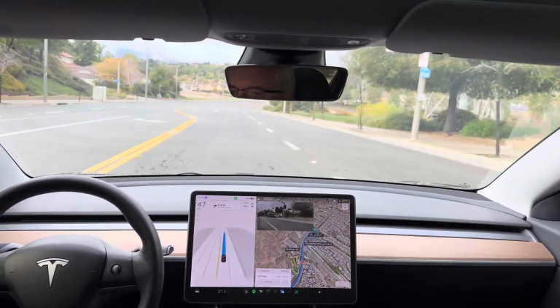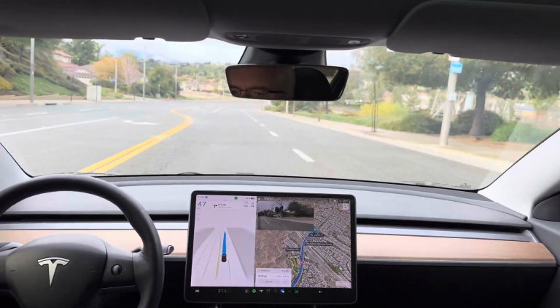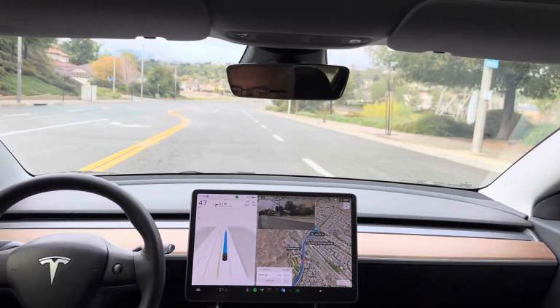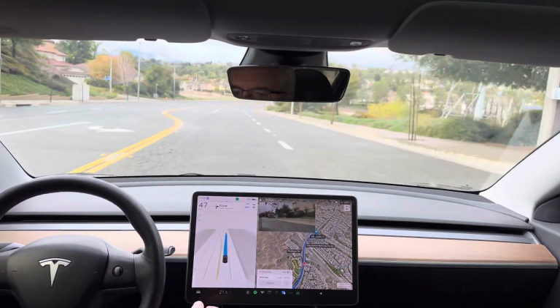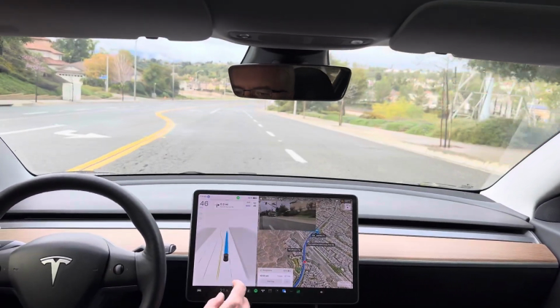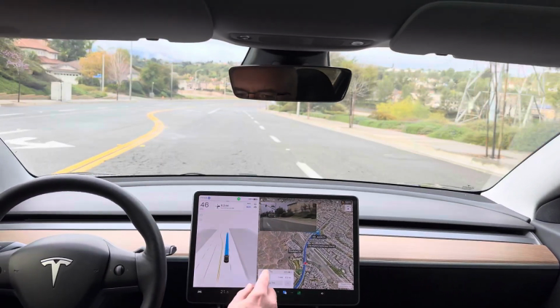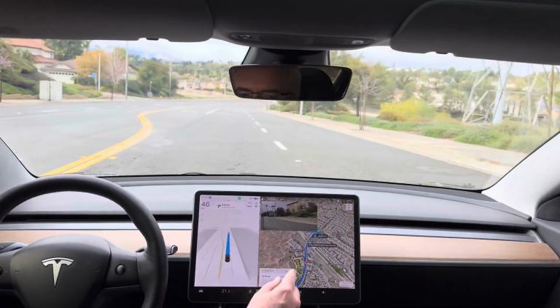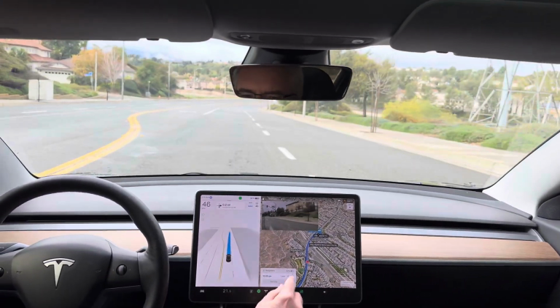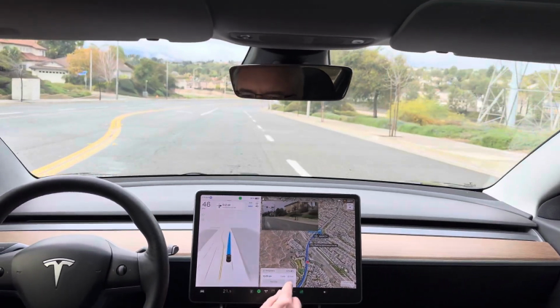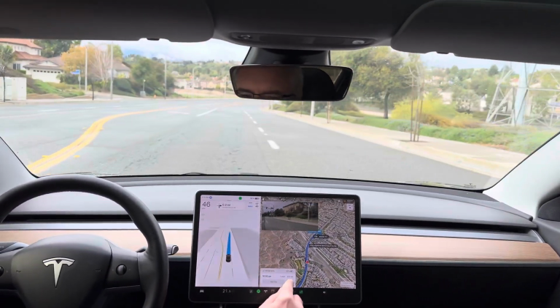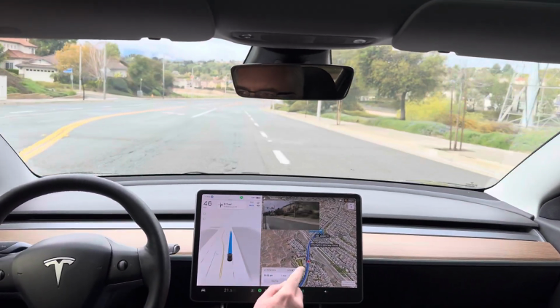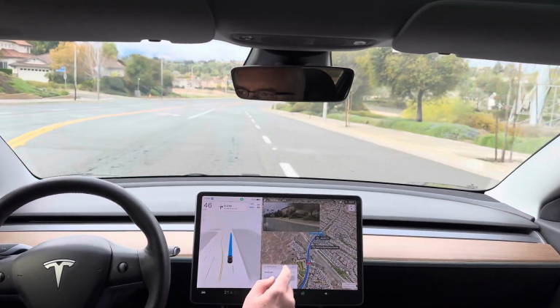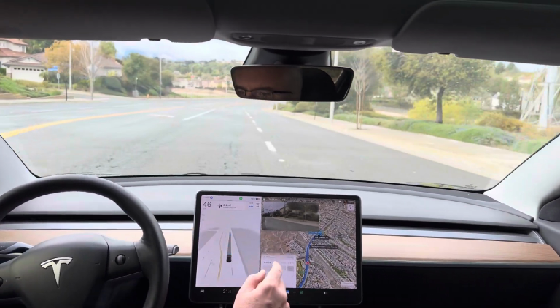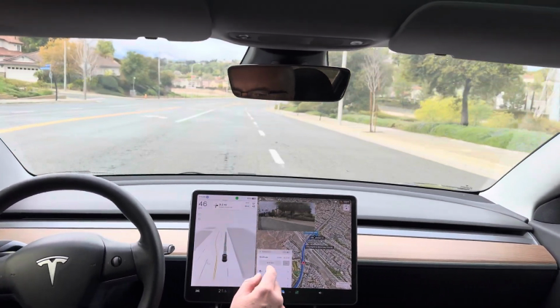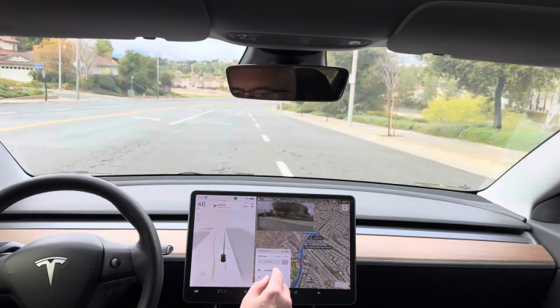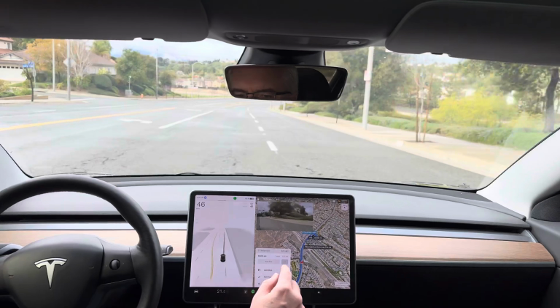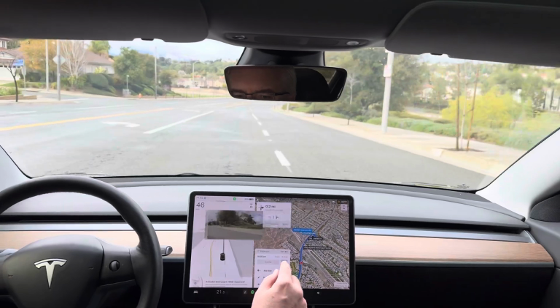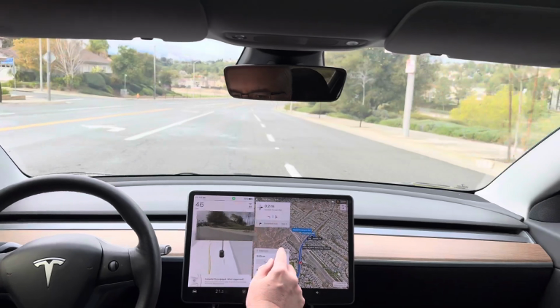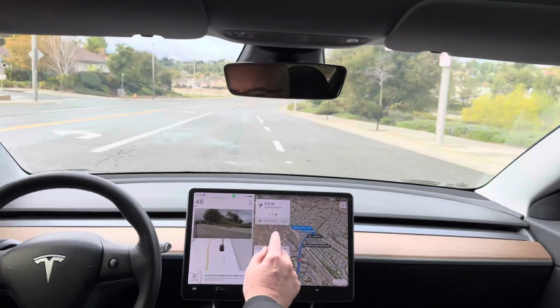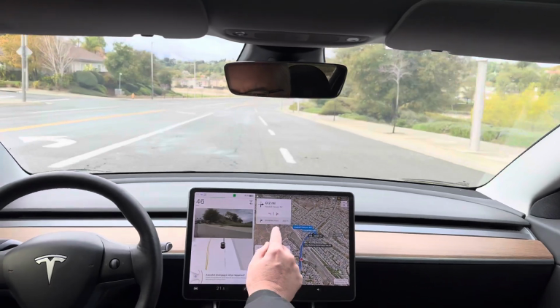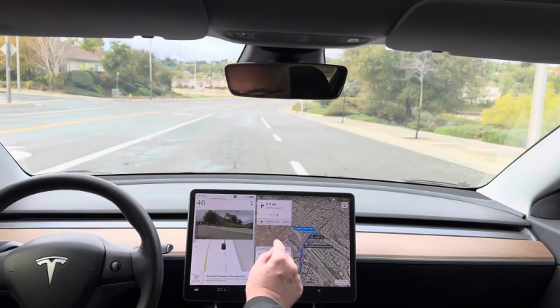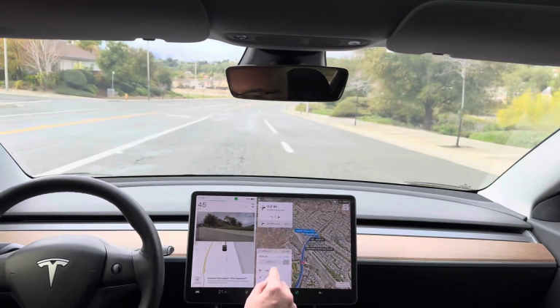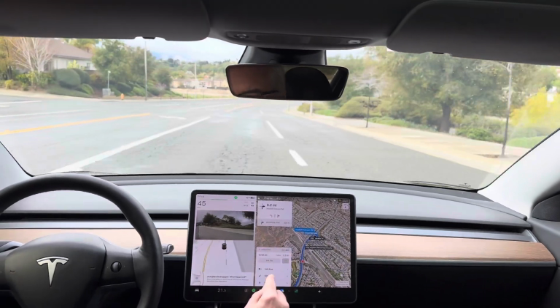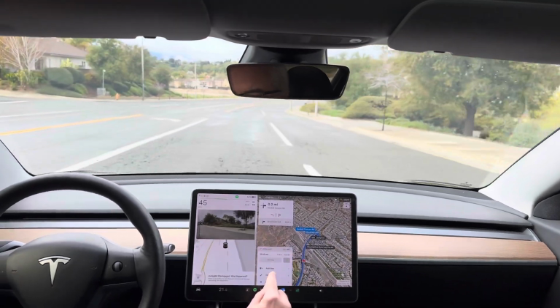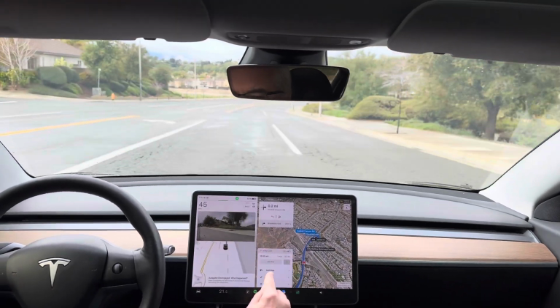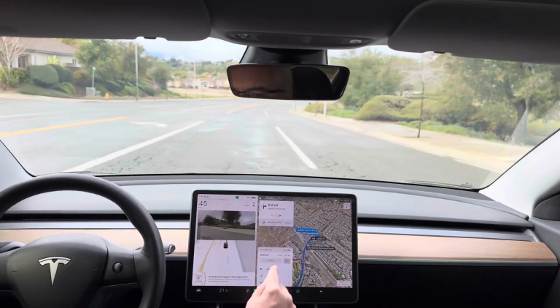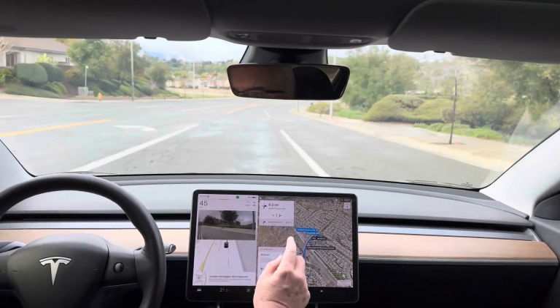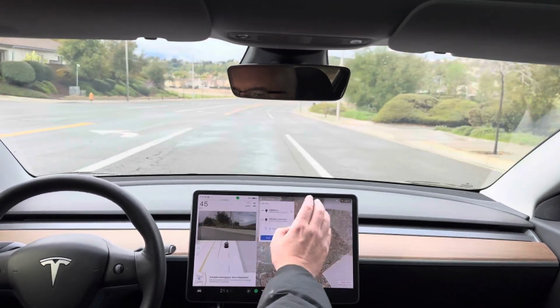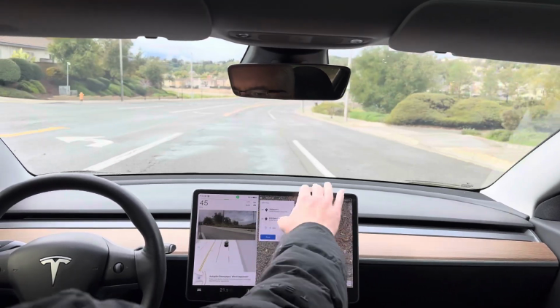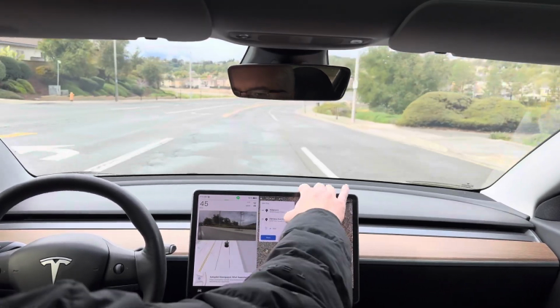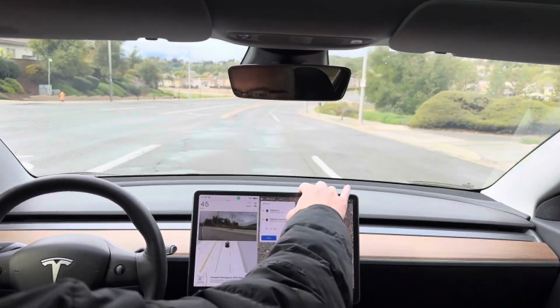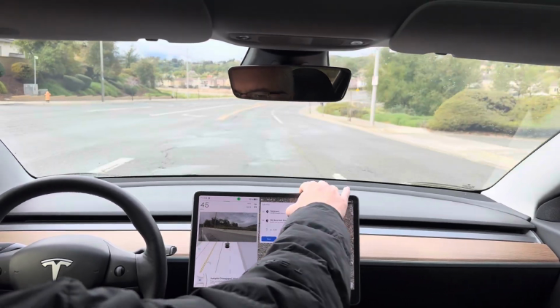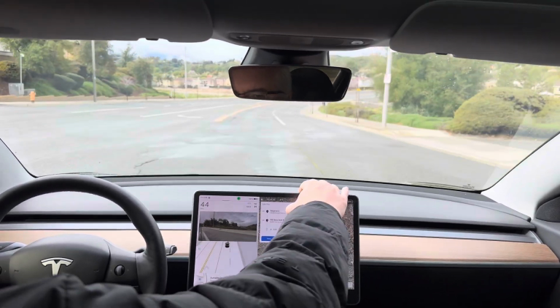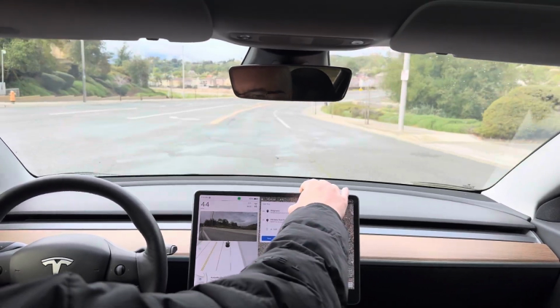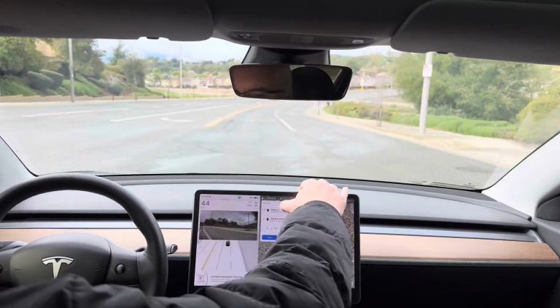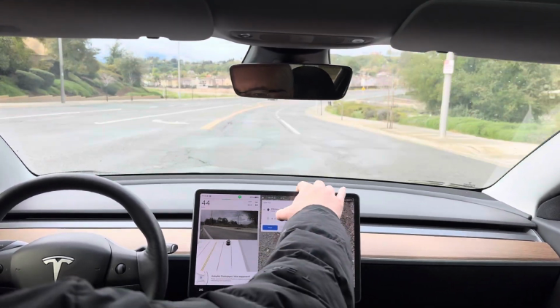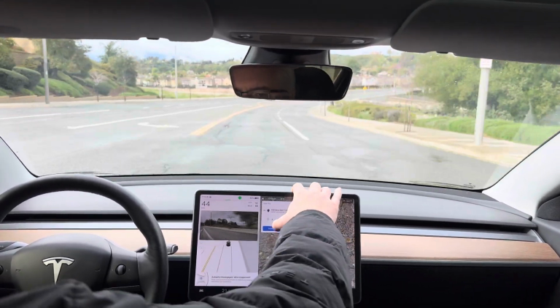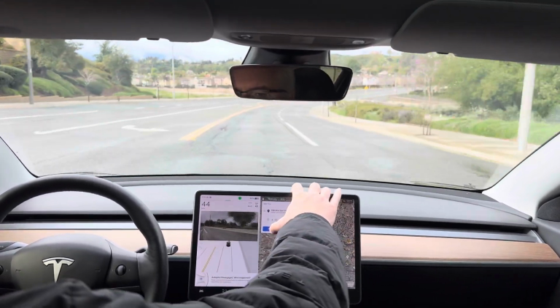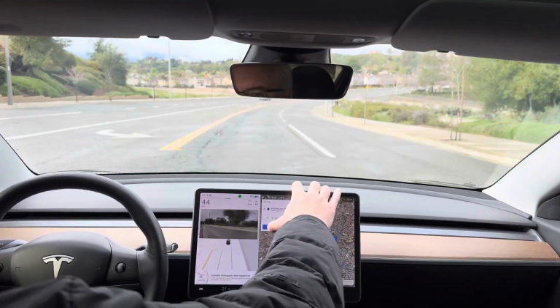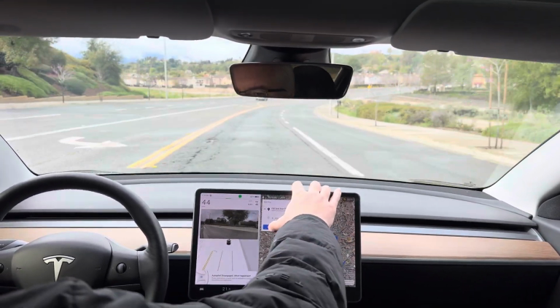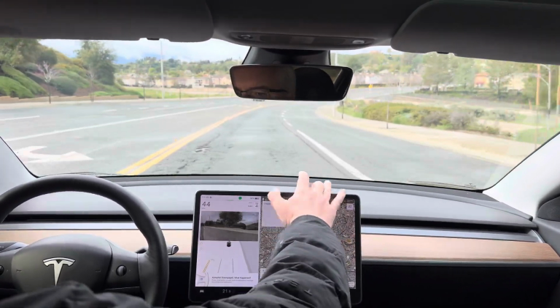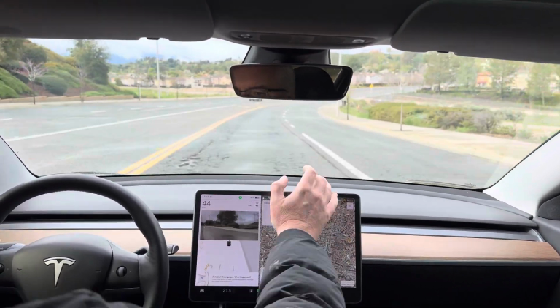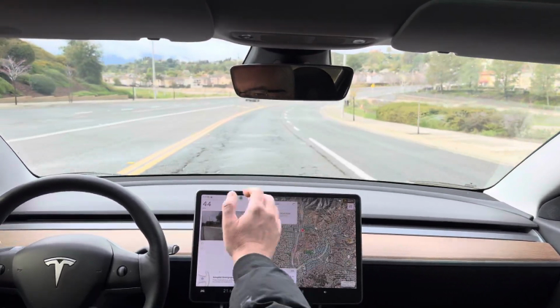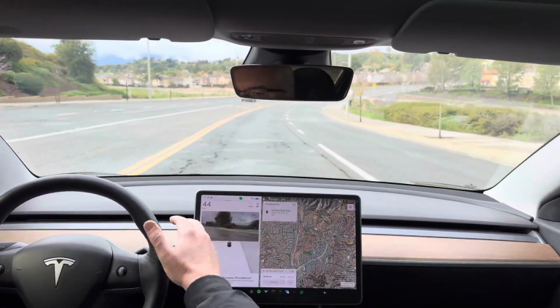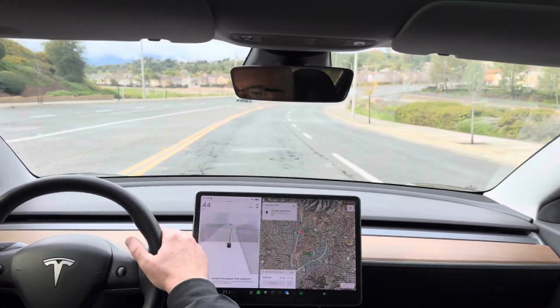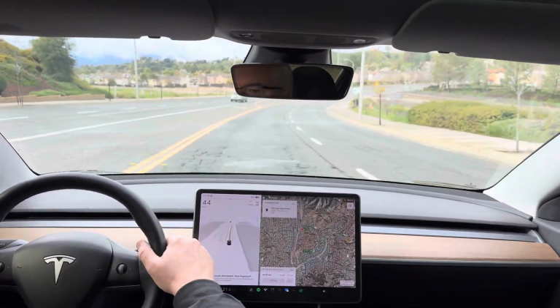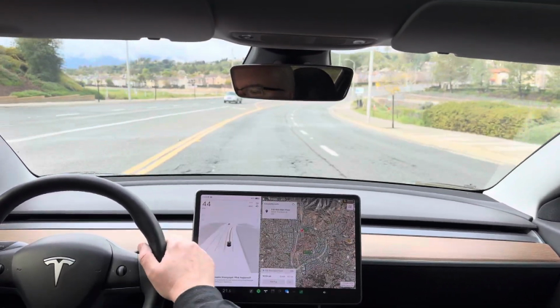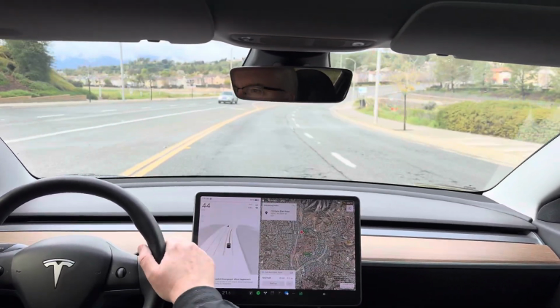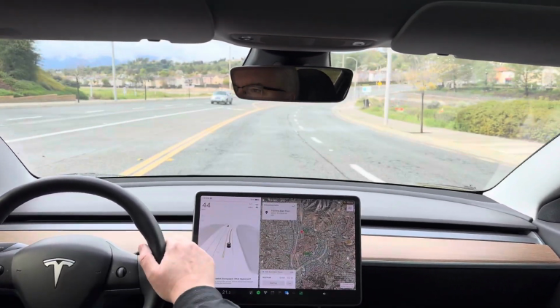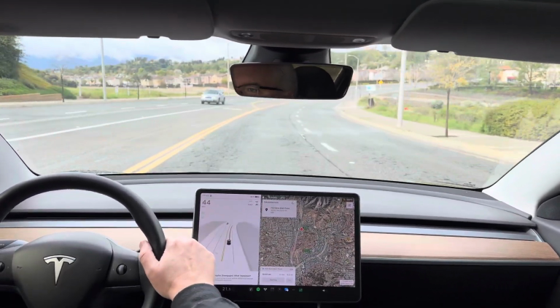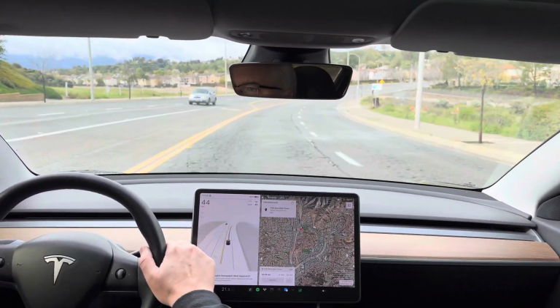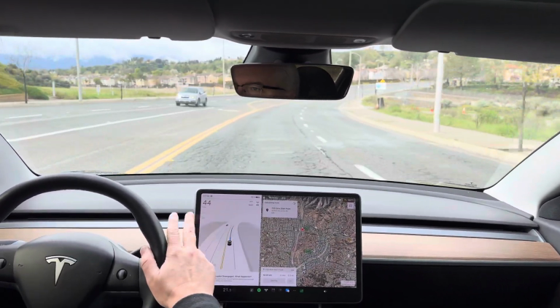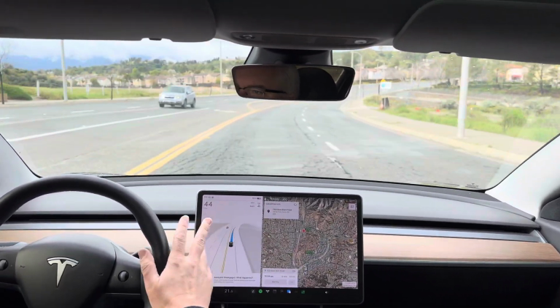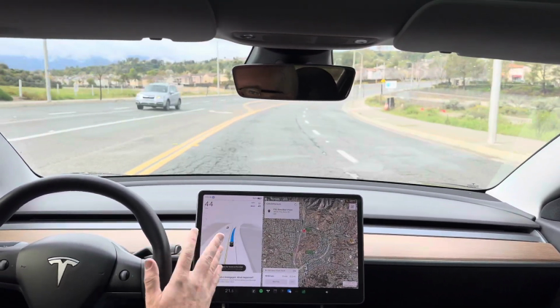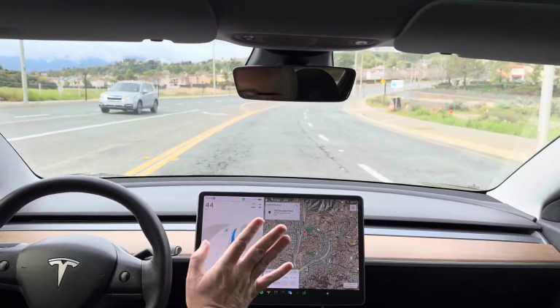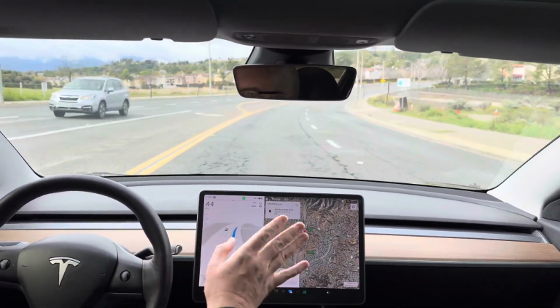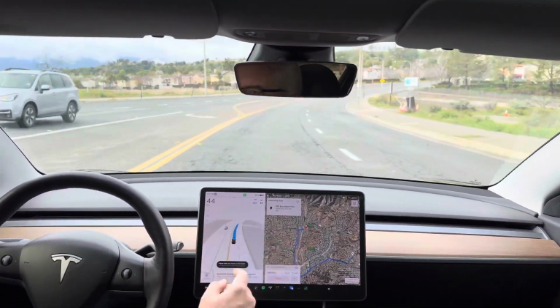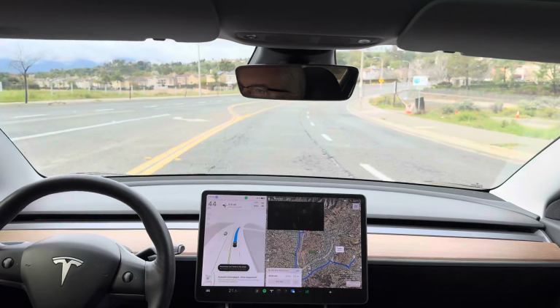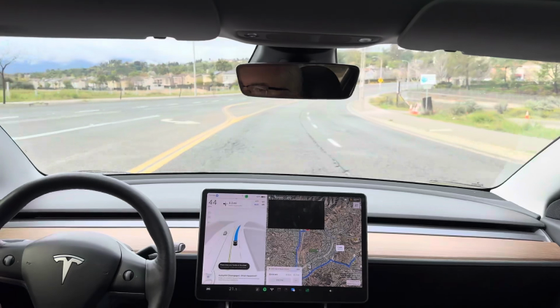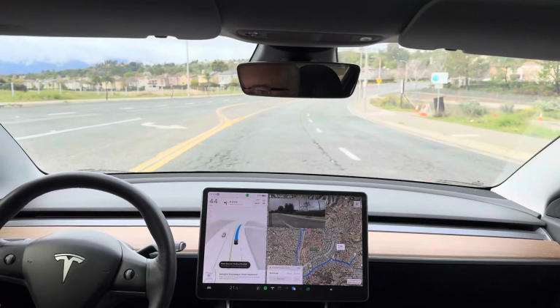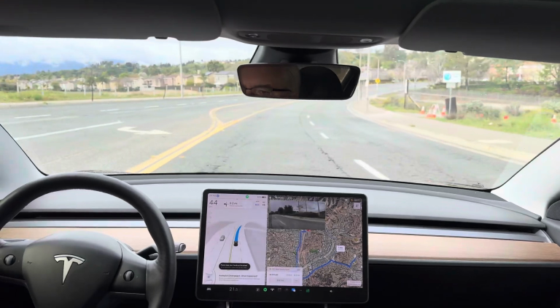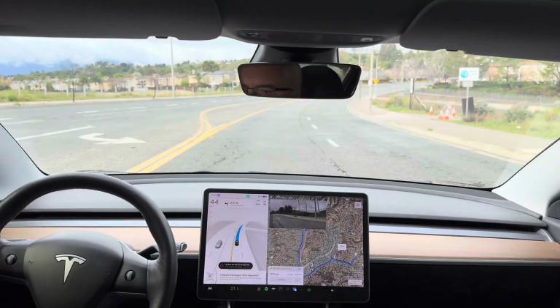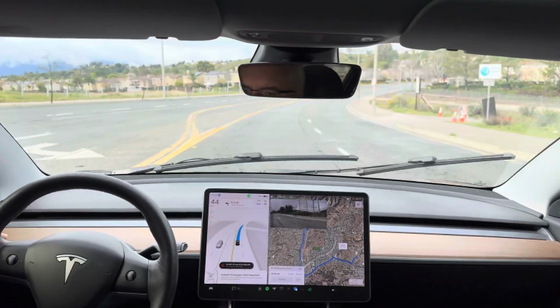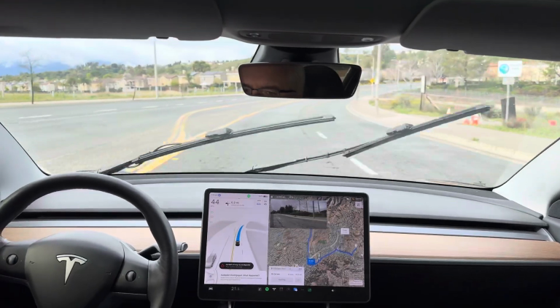Okay, that's an intervention because I forgot to remove Walgreens — that's my fault, not the car's fault.